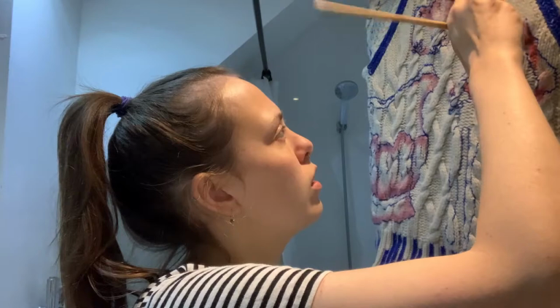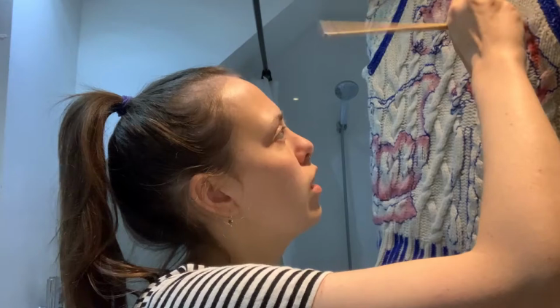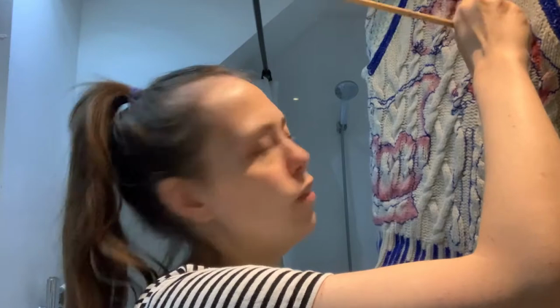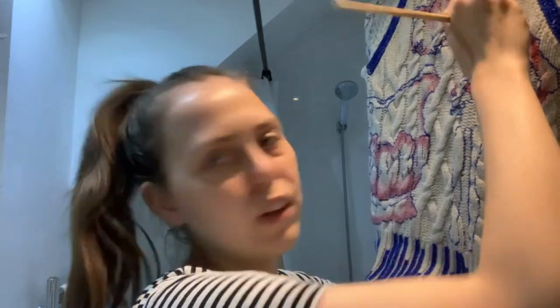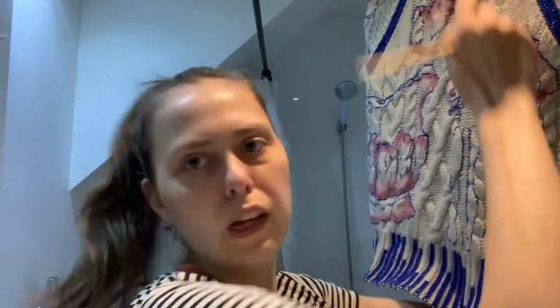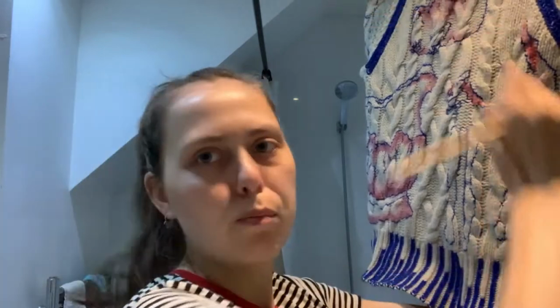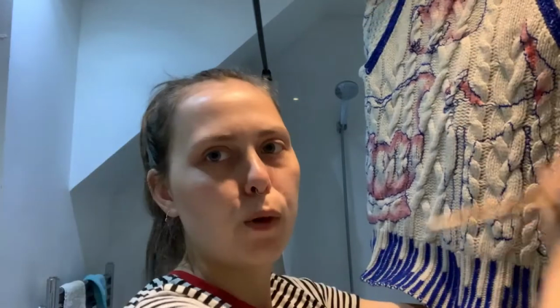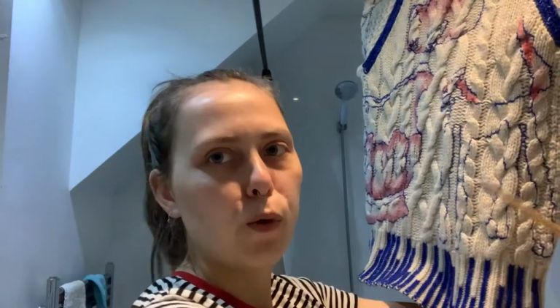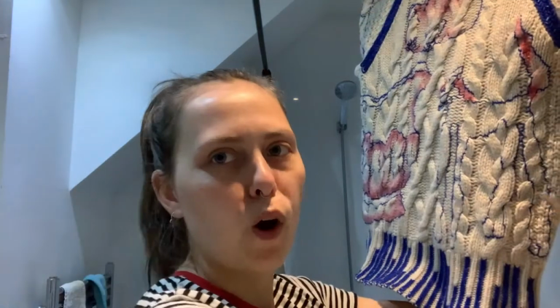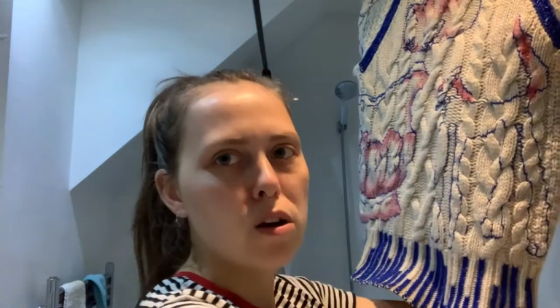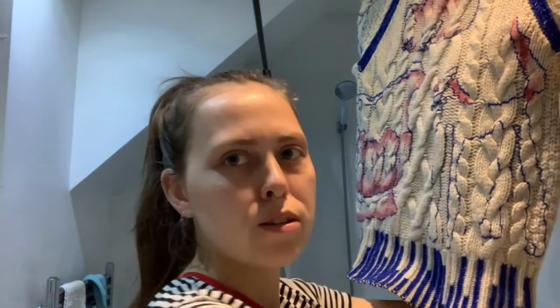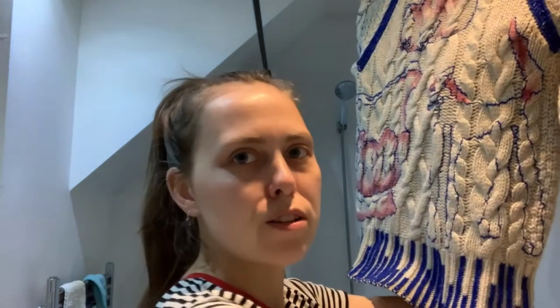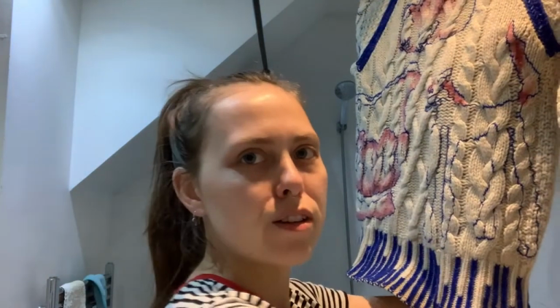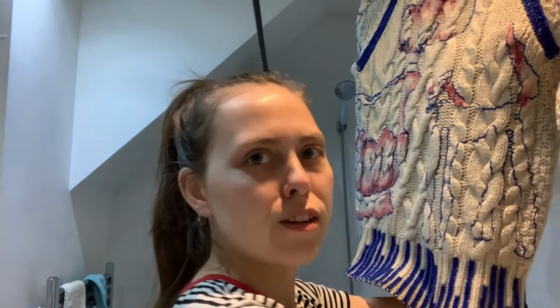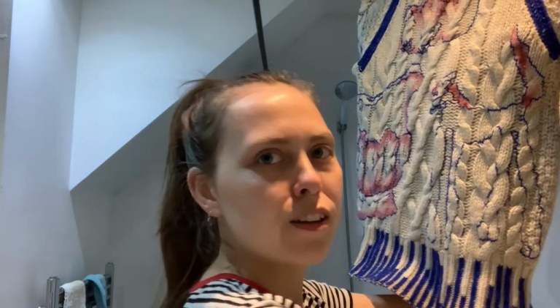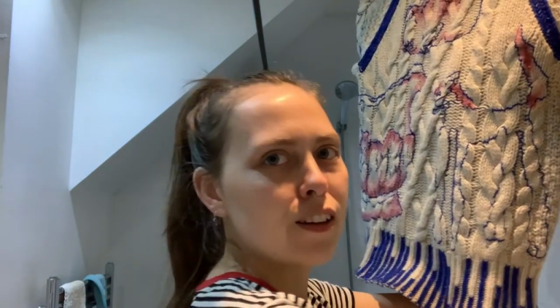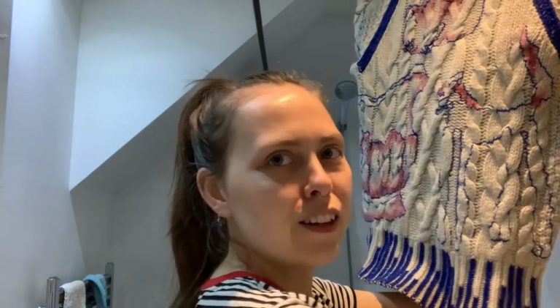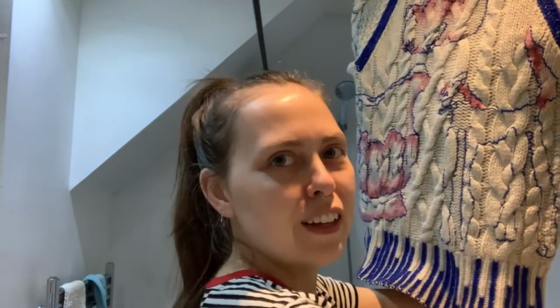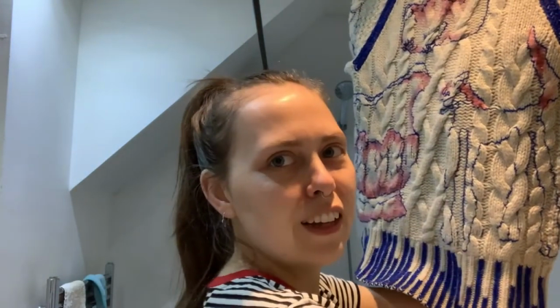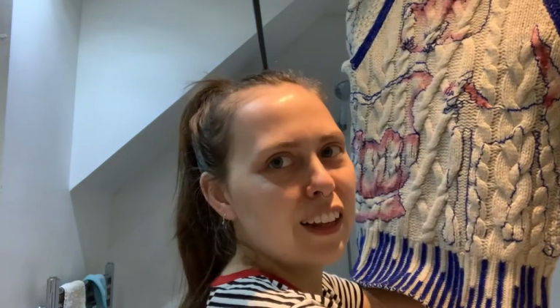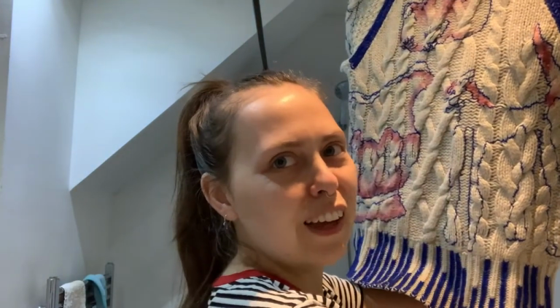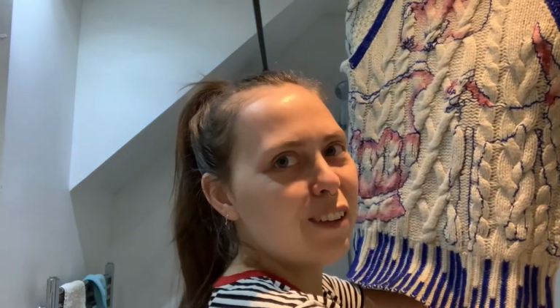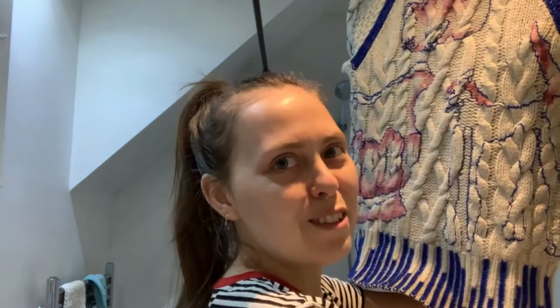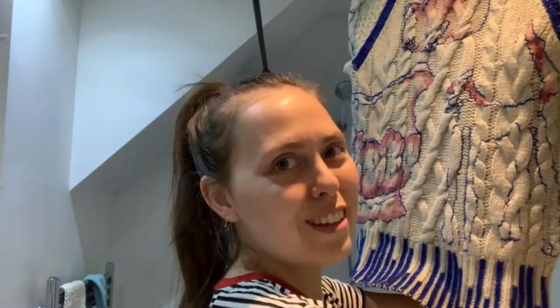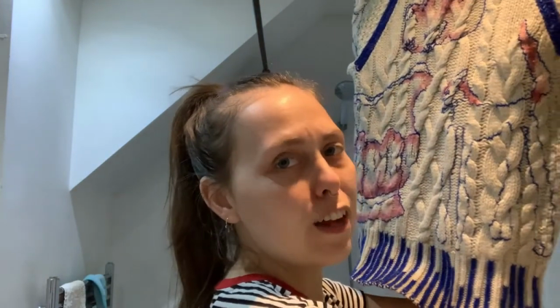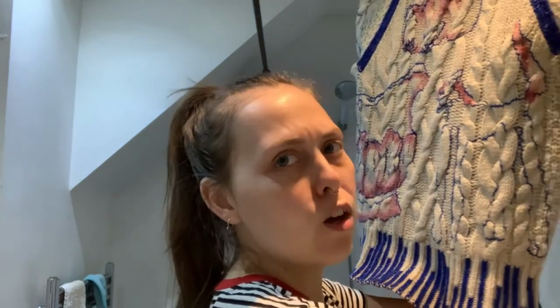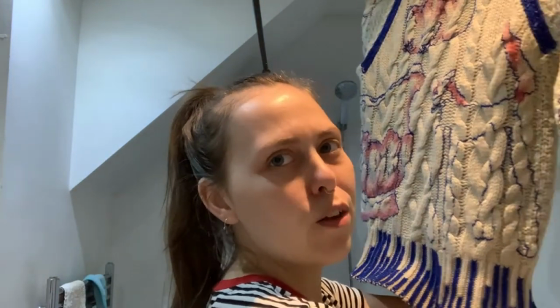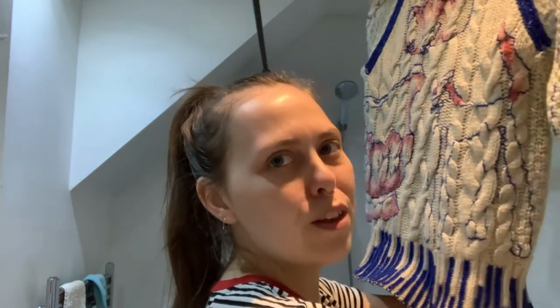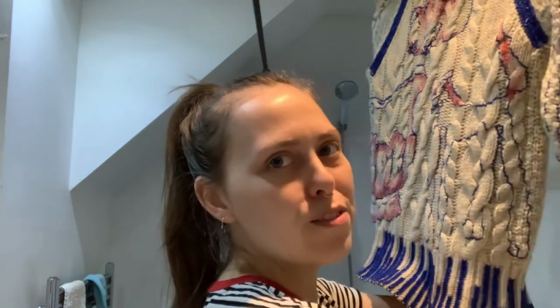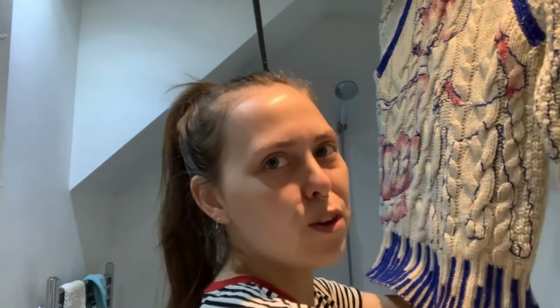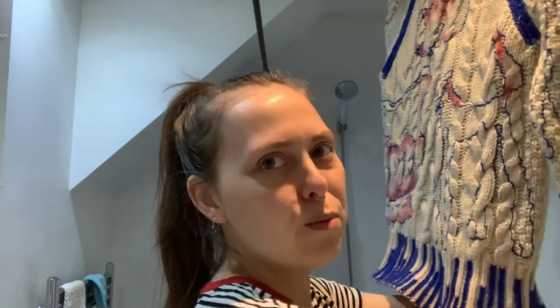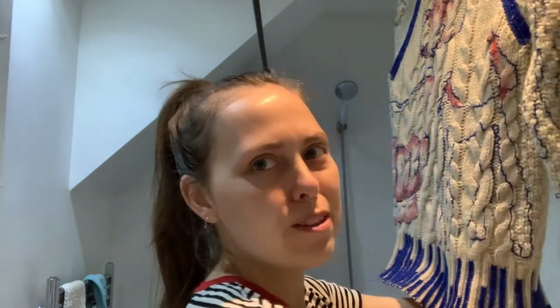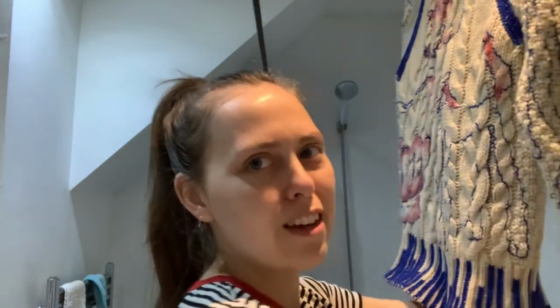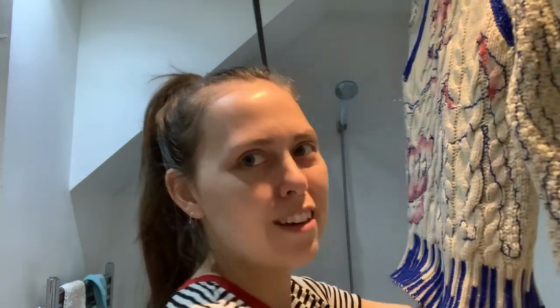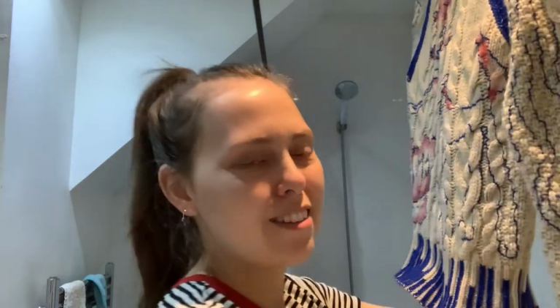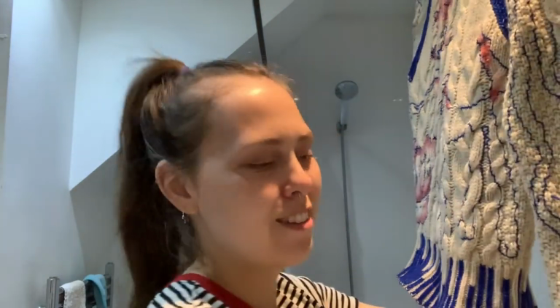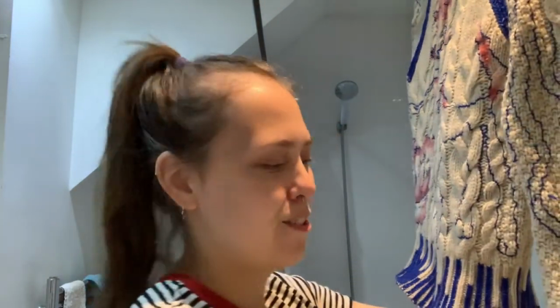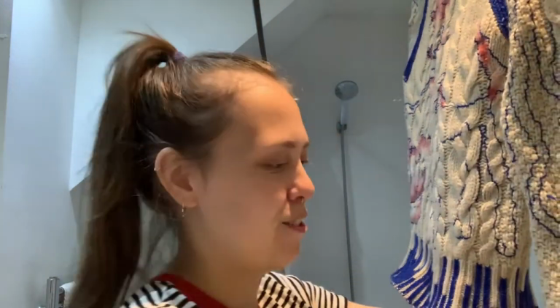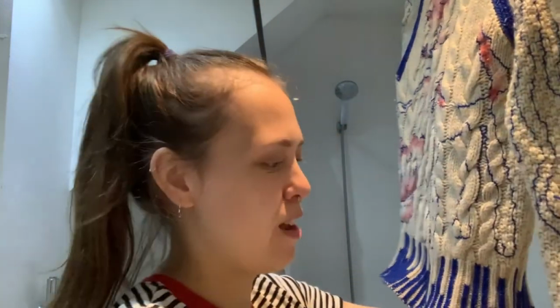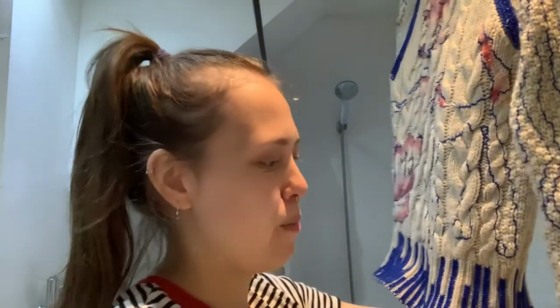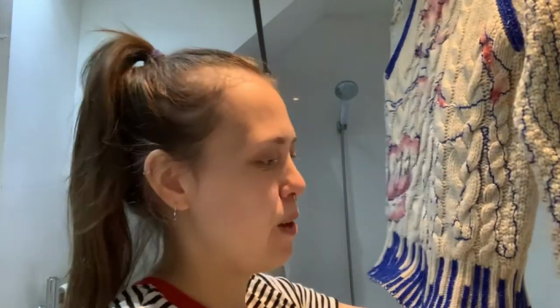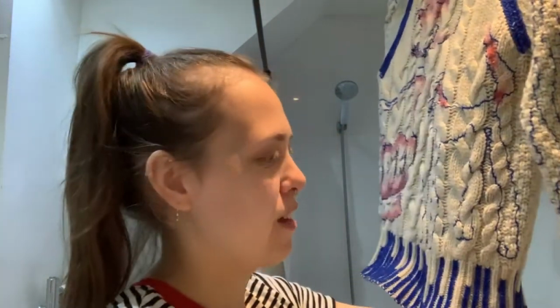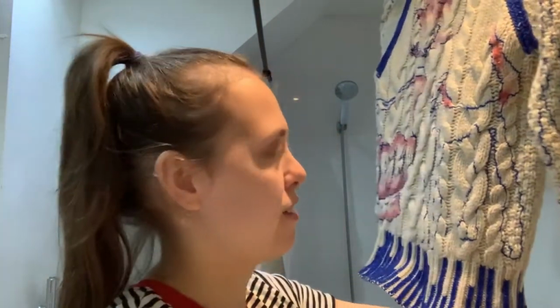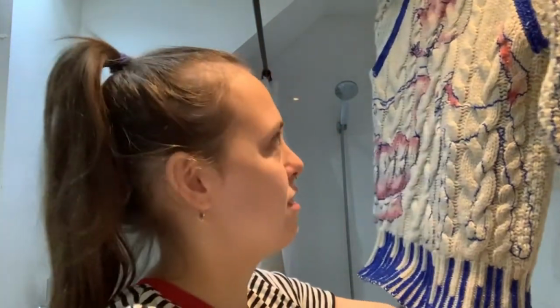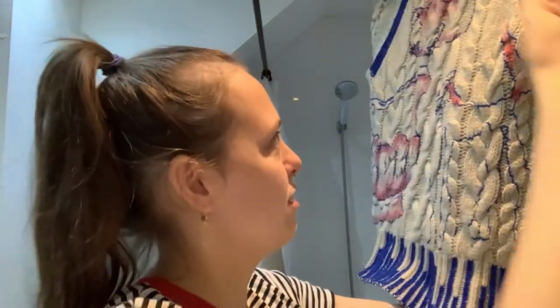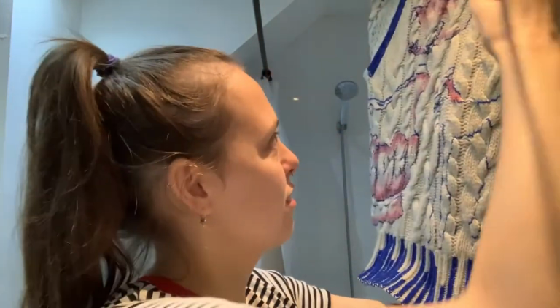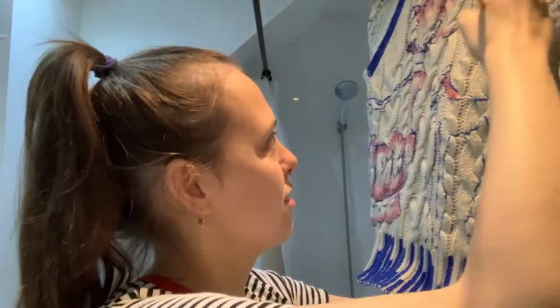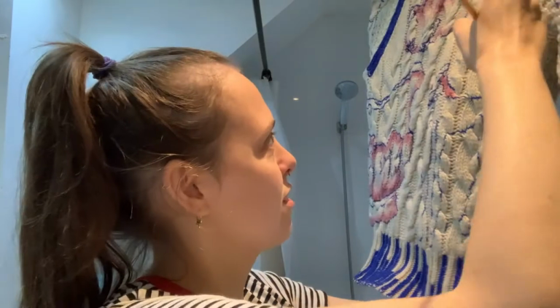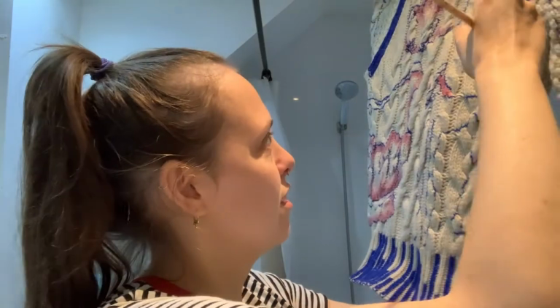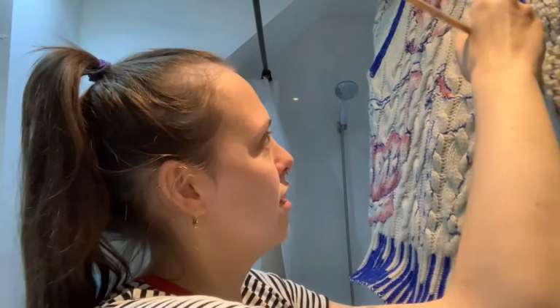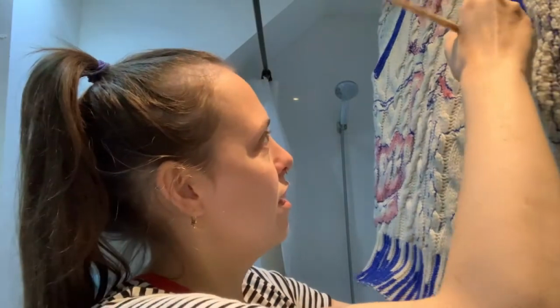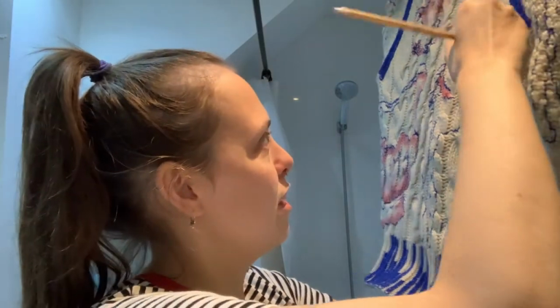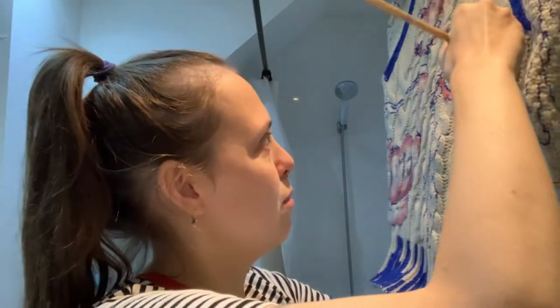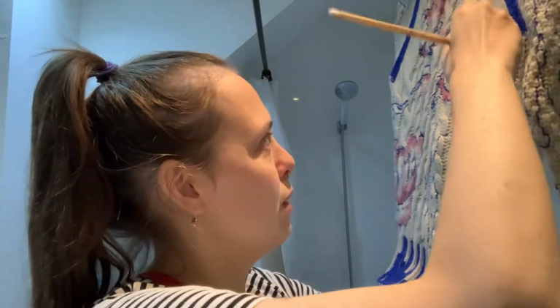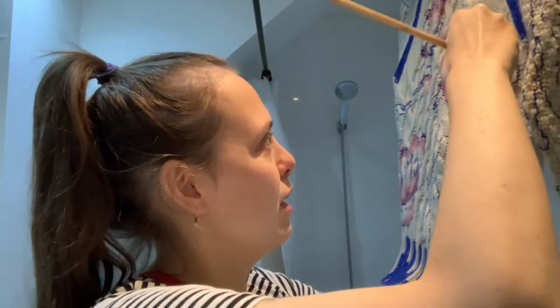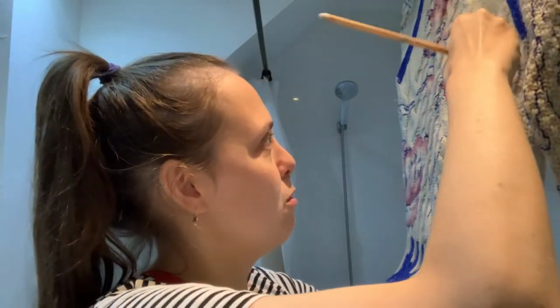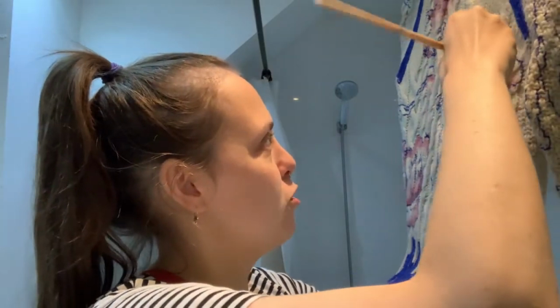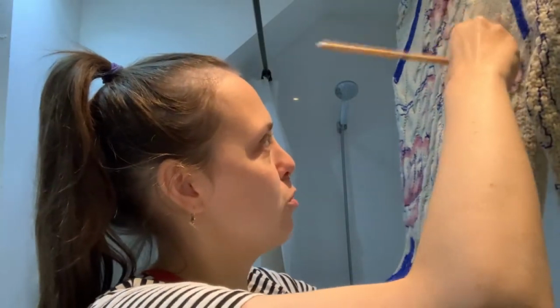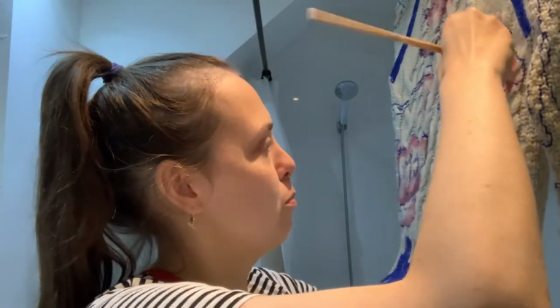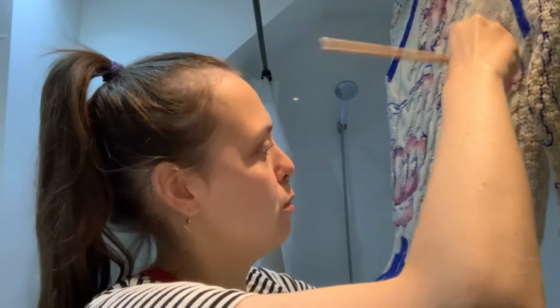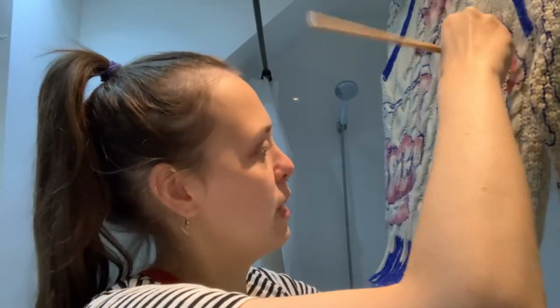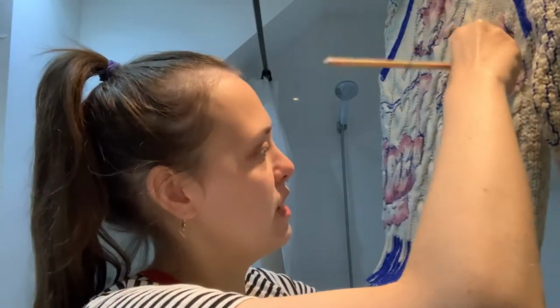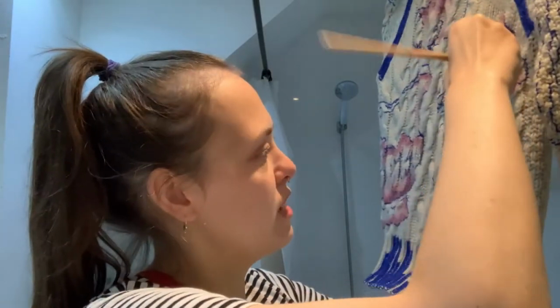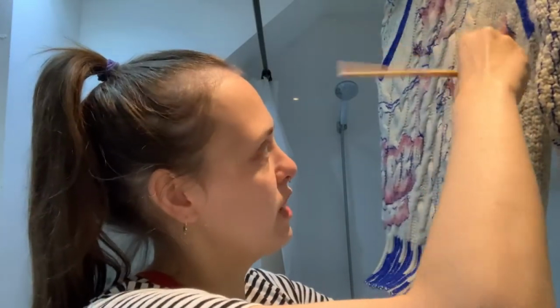I feel like Bob Ross — I'm just like, oh, there's no mistakes, there's just happy accidents in my jumper painting.